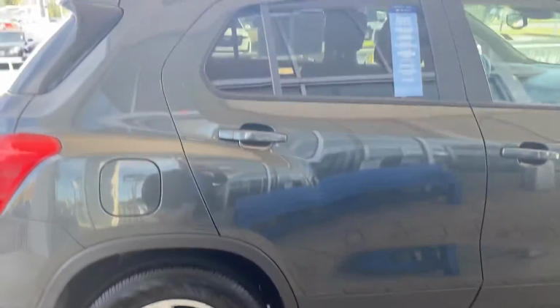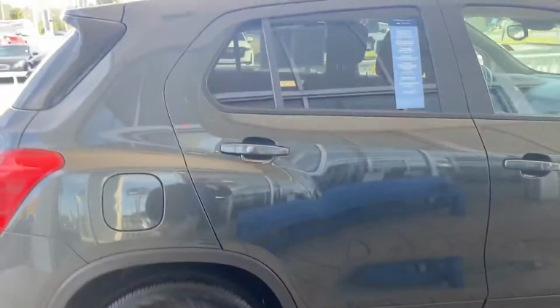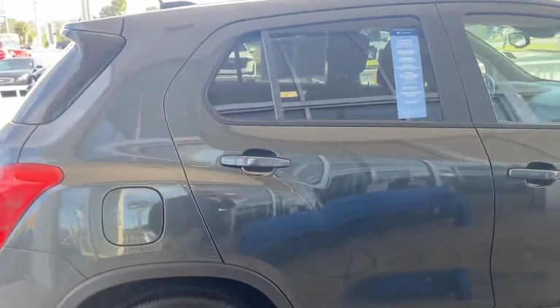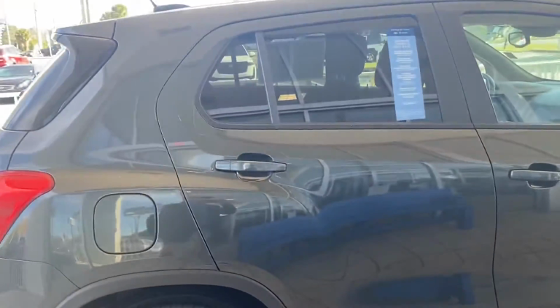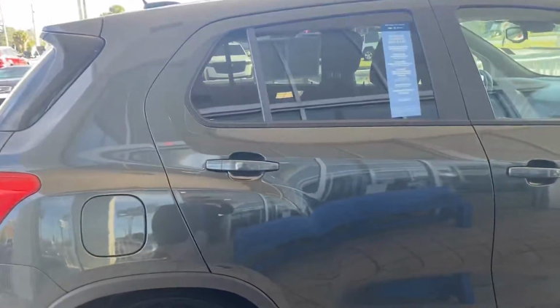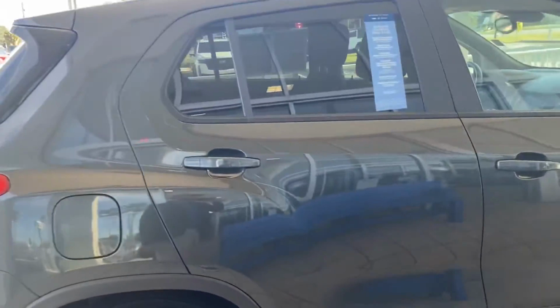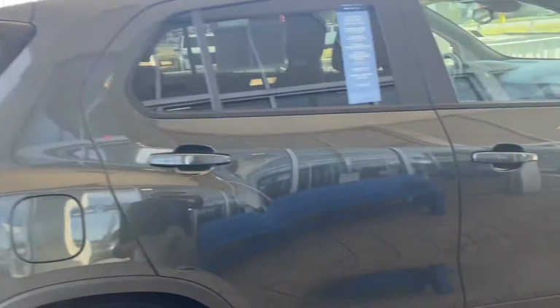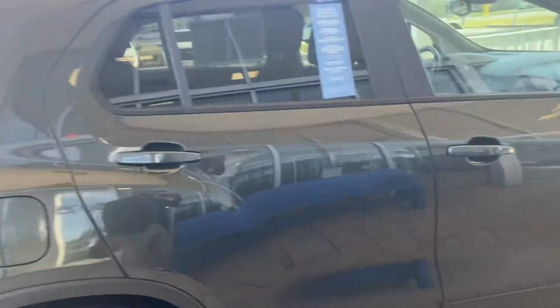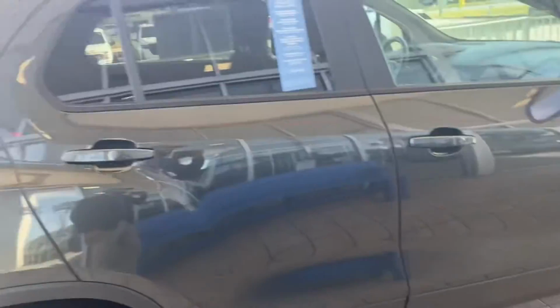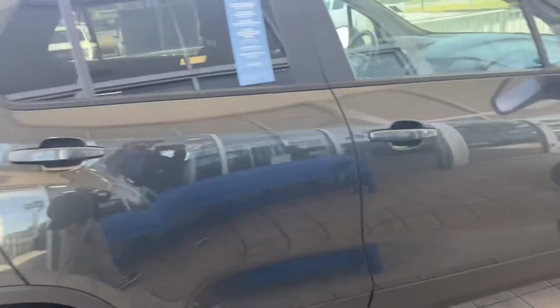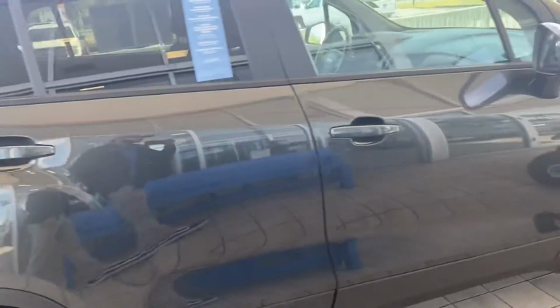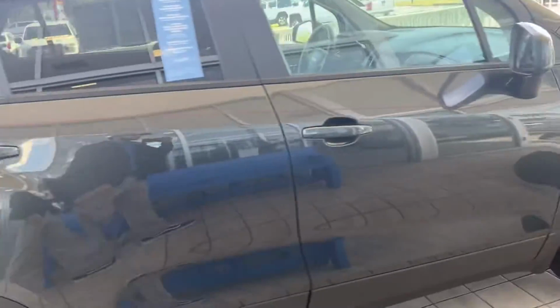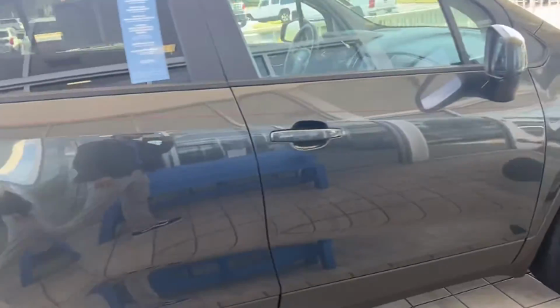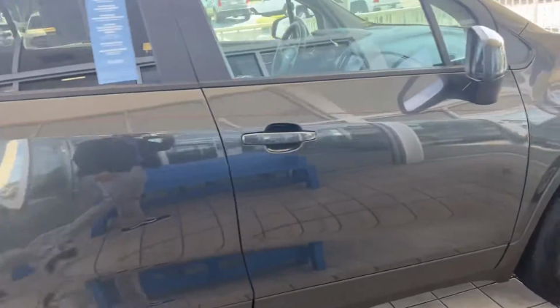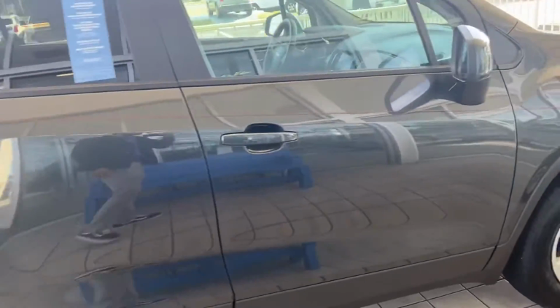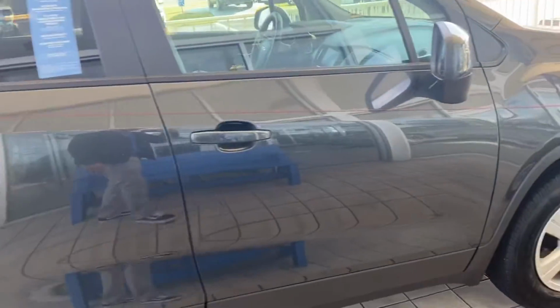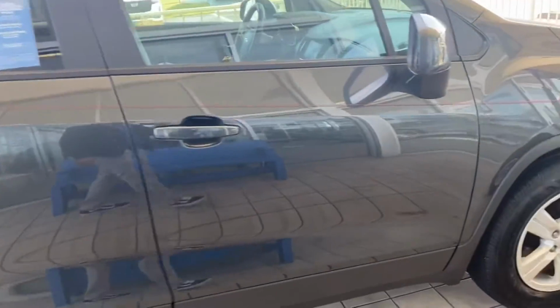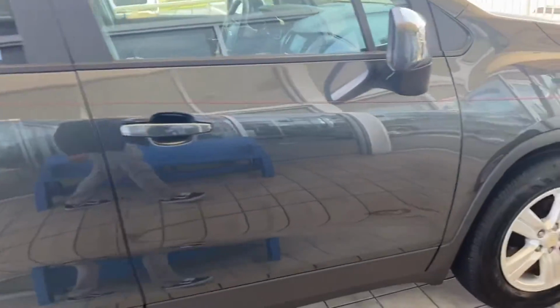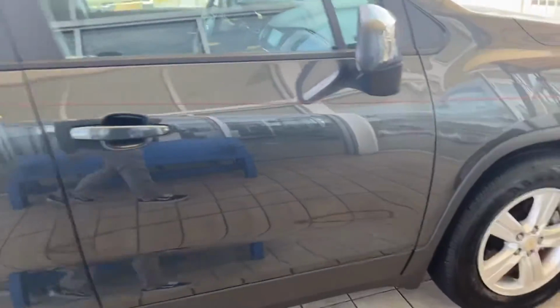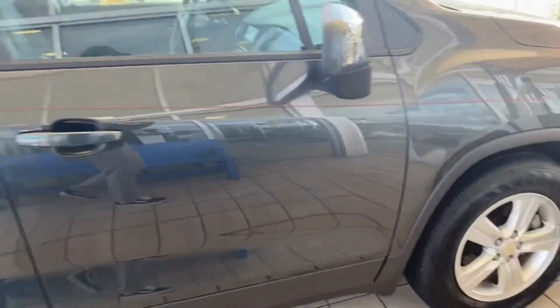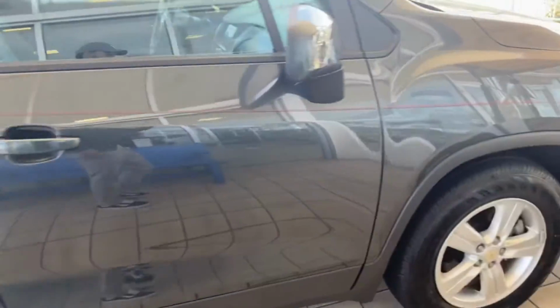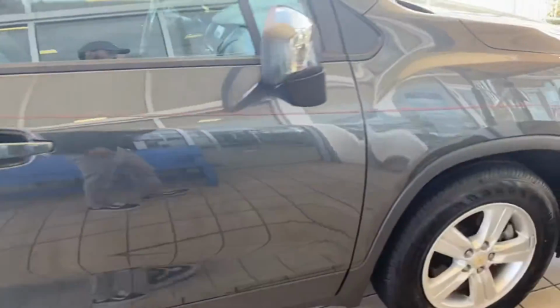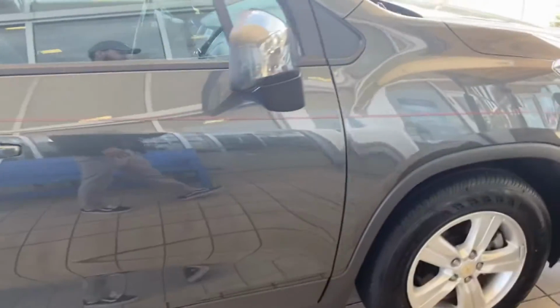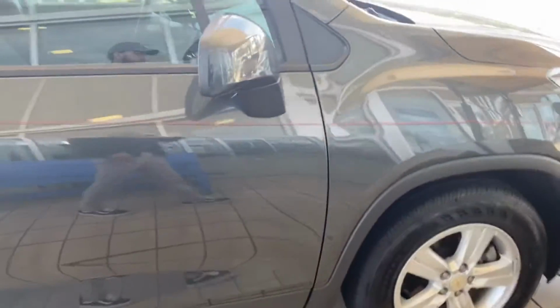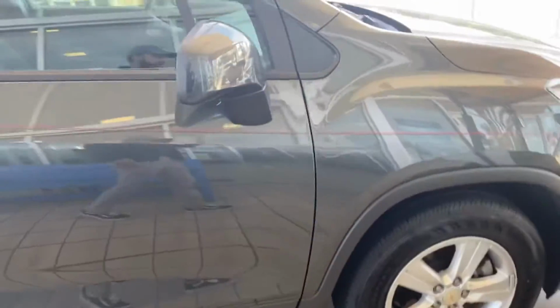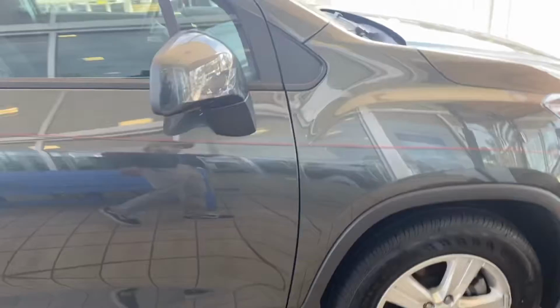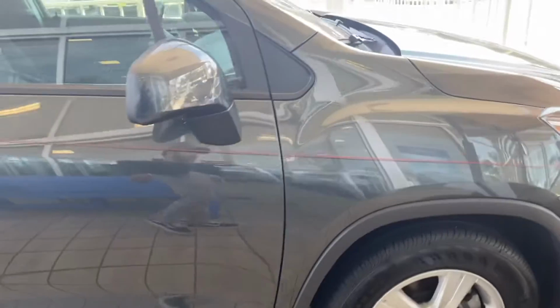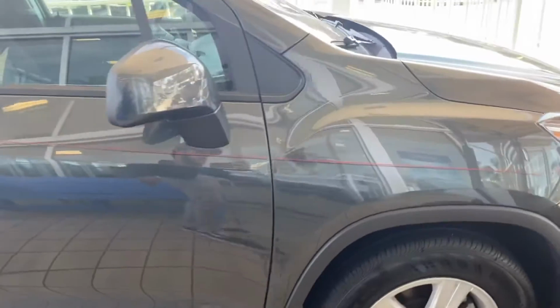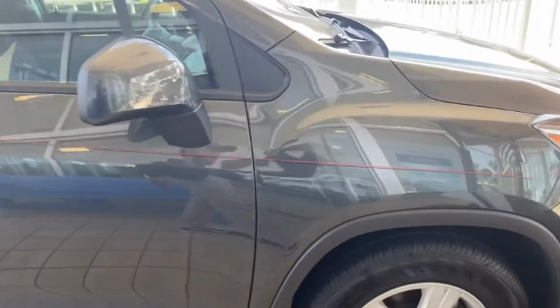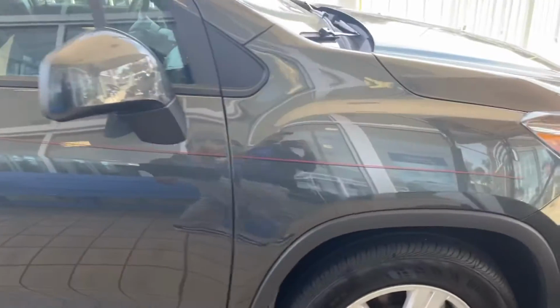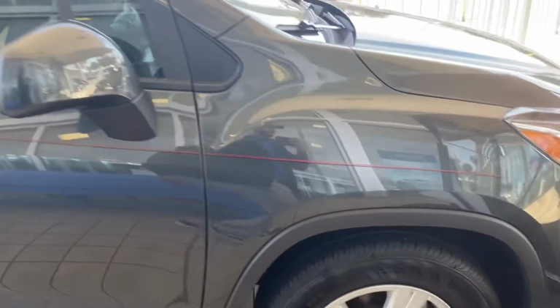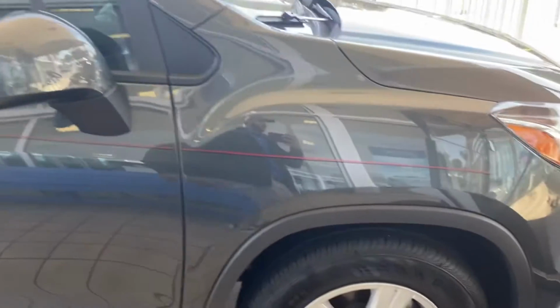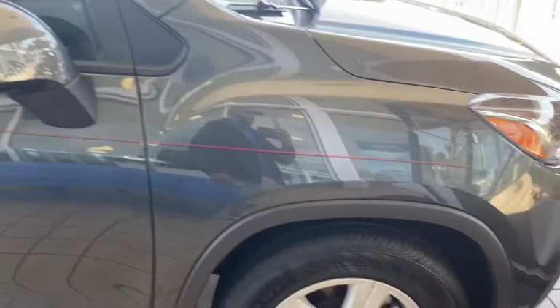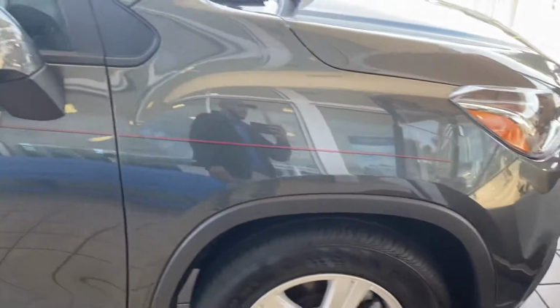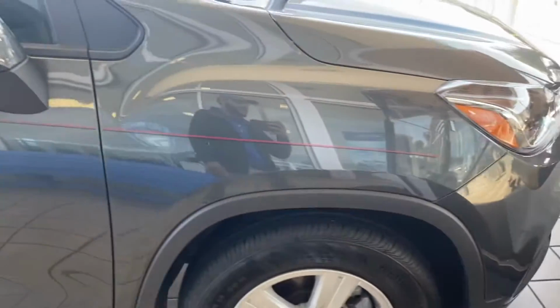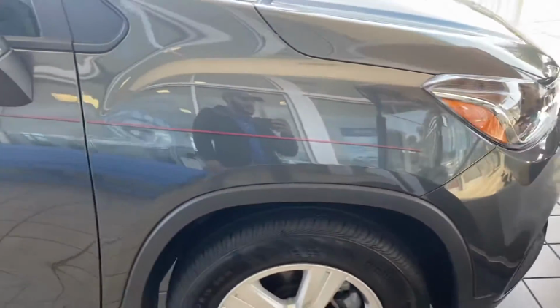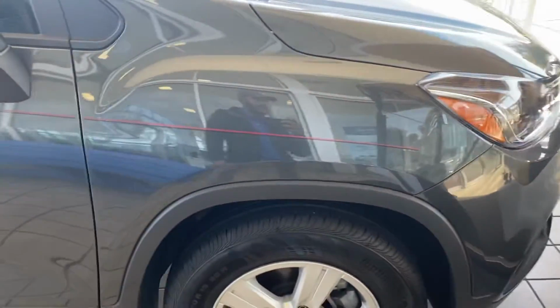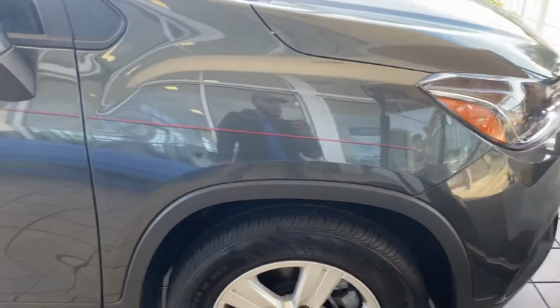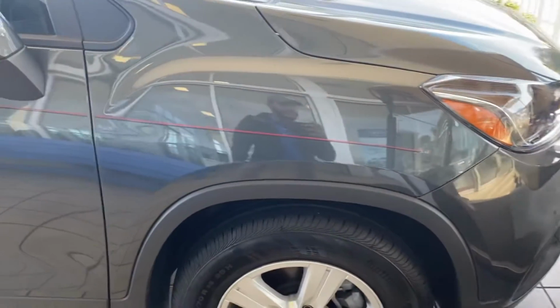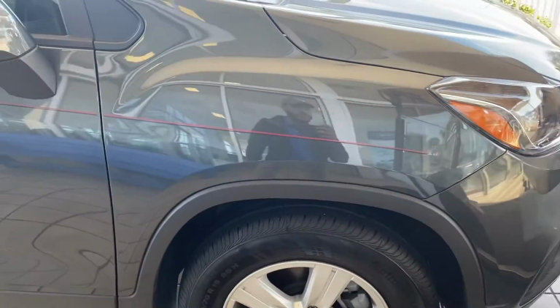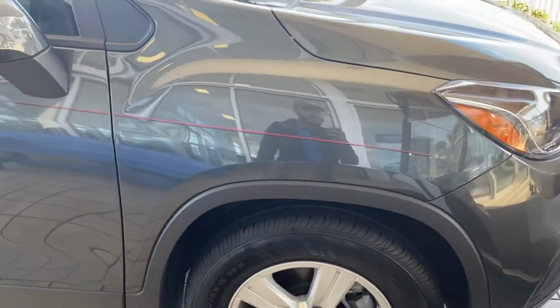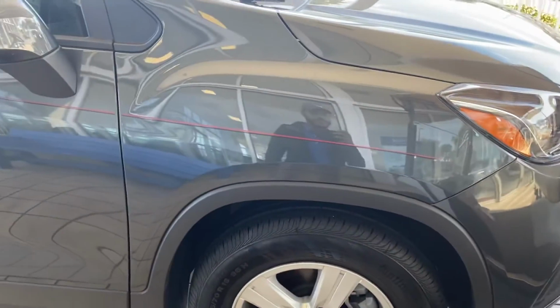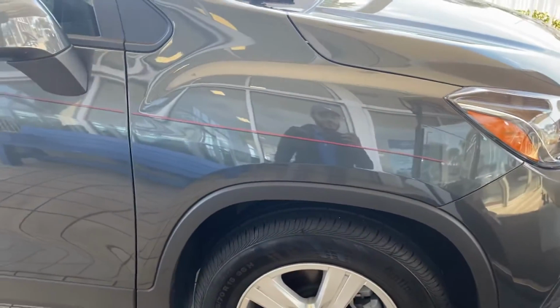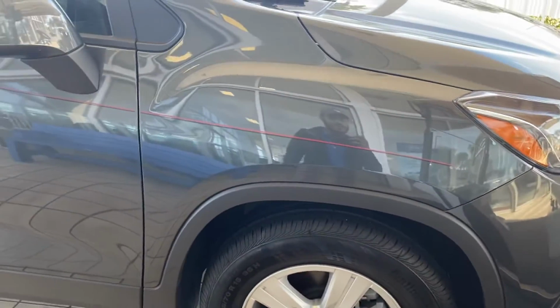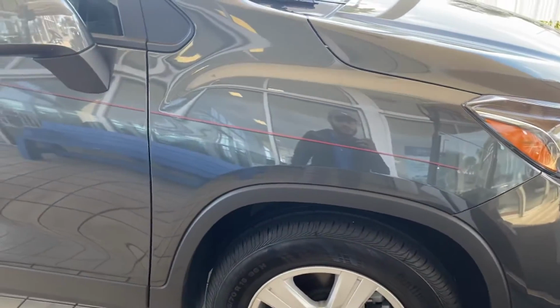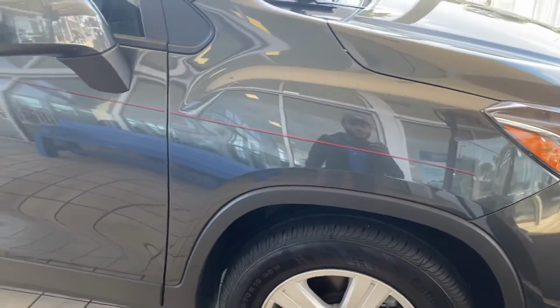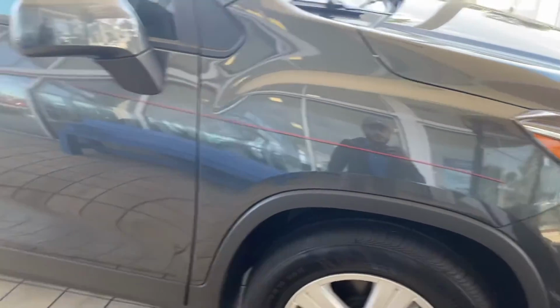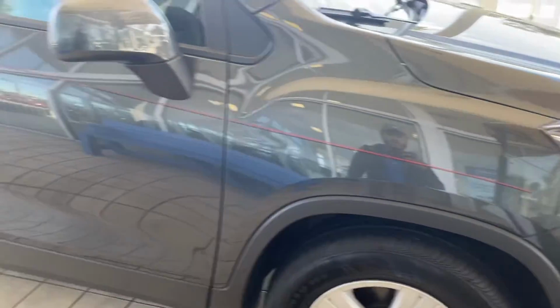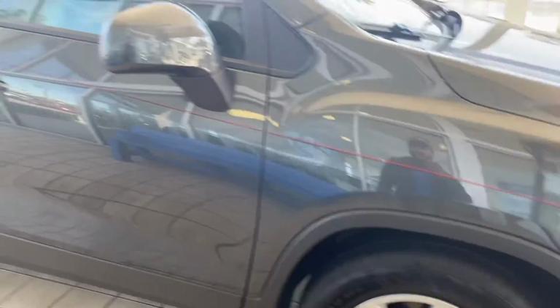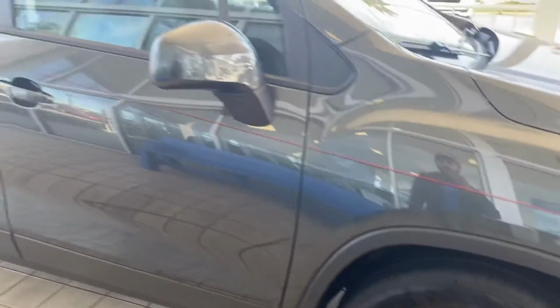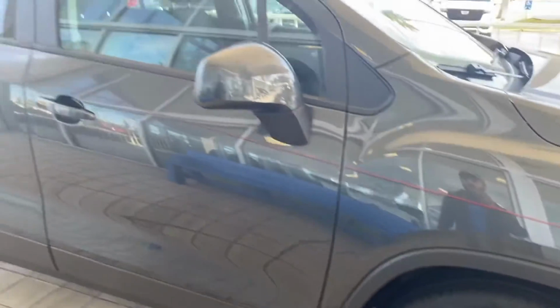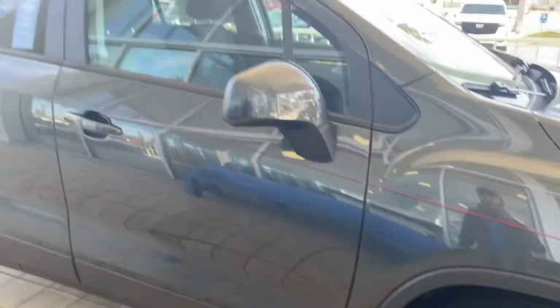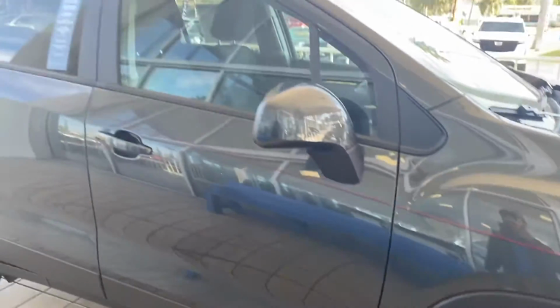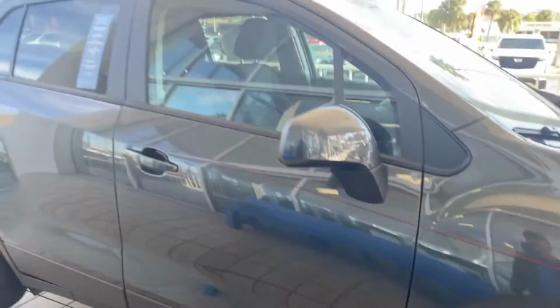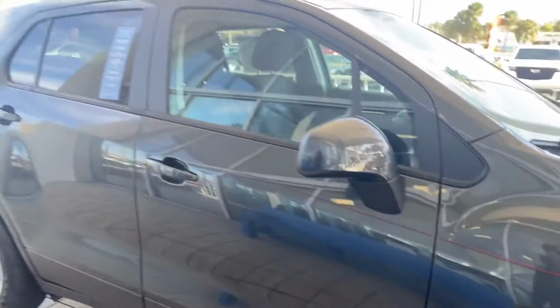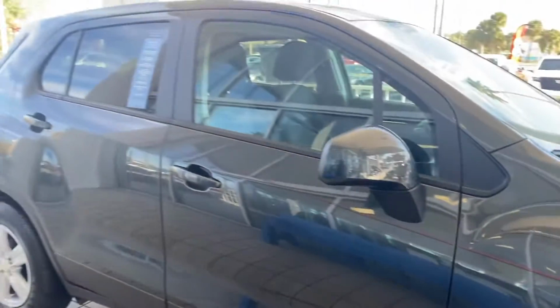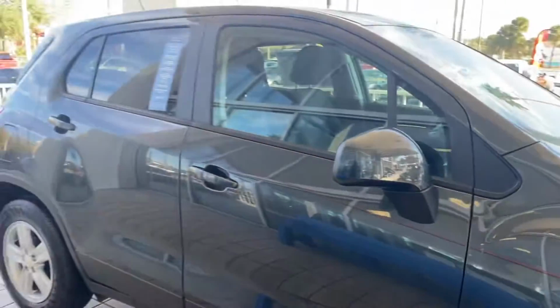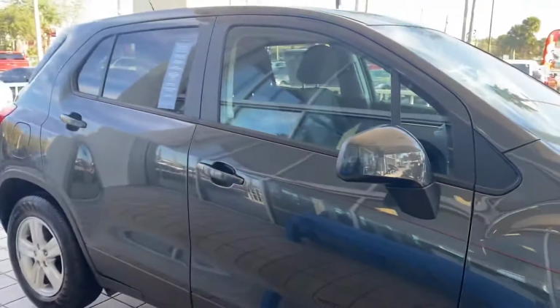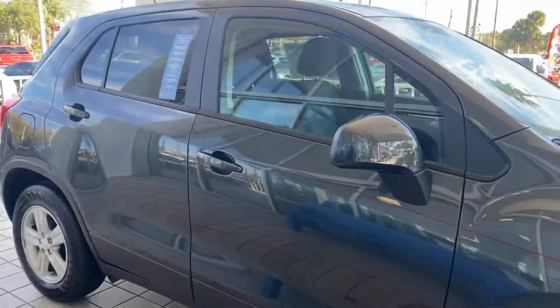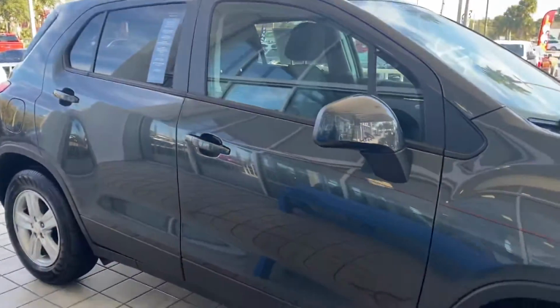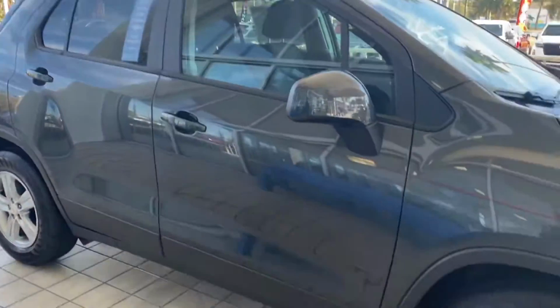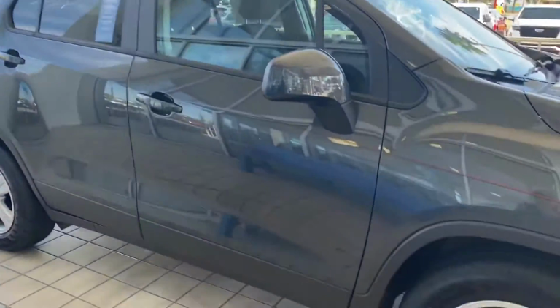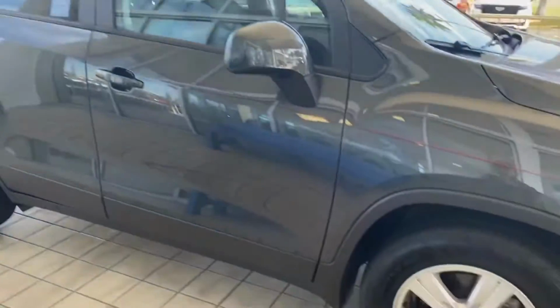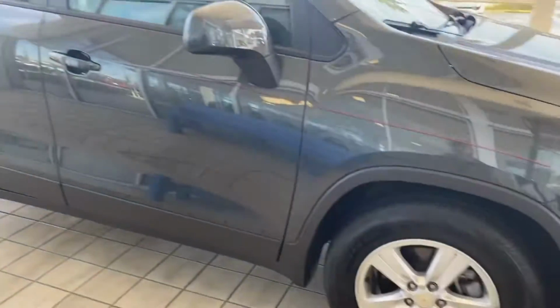Feel free to stop by for a test drive. Once again, Anthony here from Richiottas in beautiful Daytona Beach, Florida. I hope you enjoy this video and you have a great day.